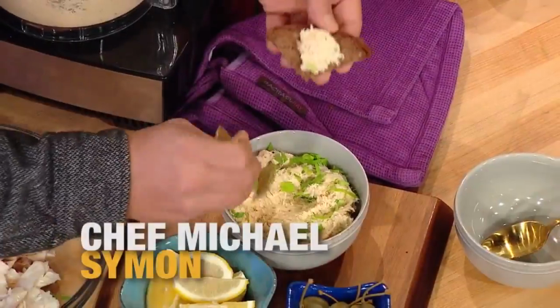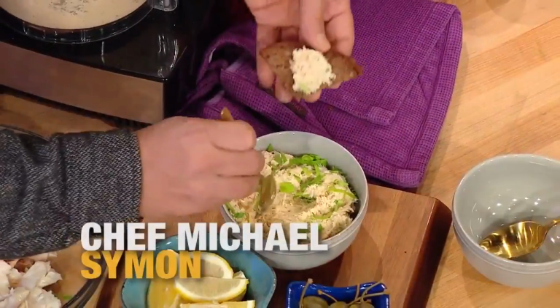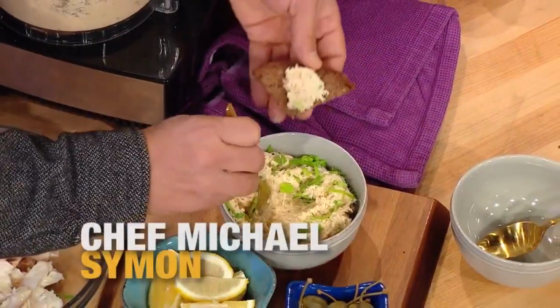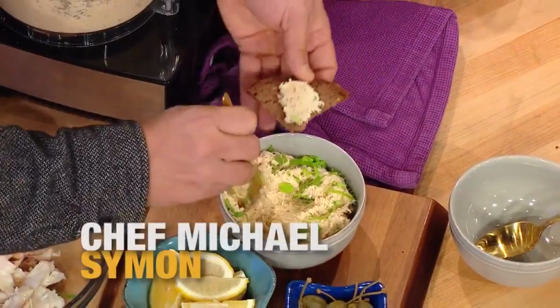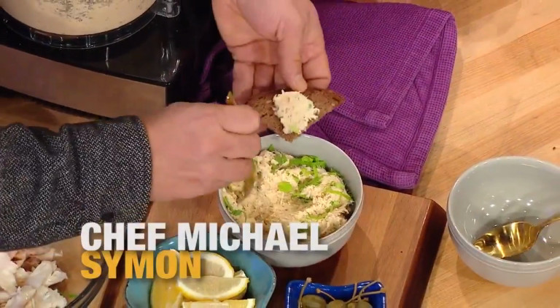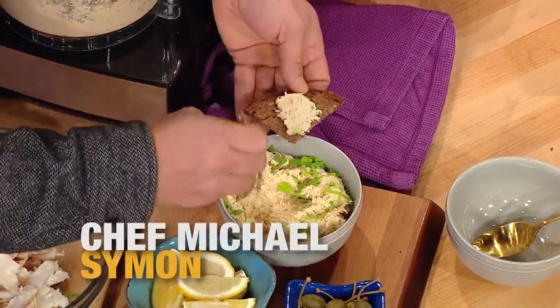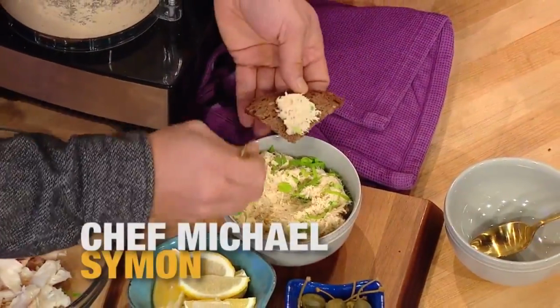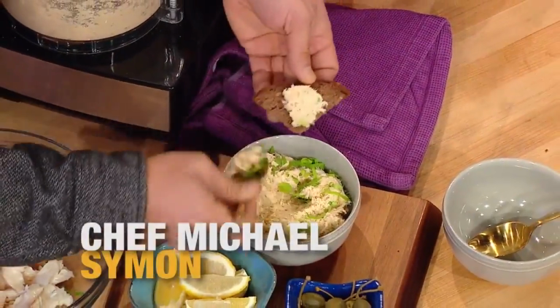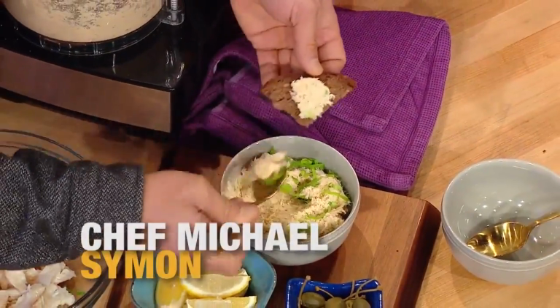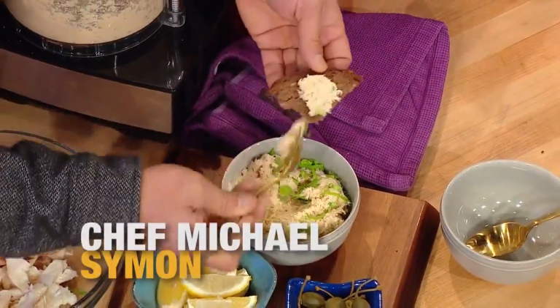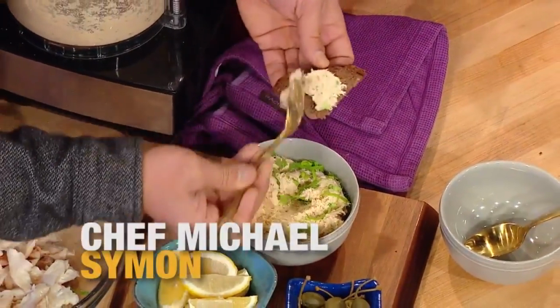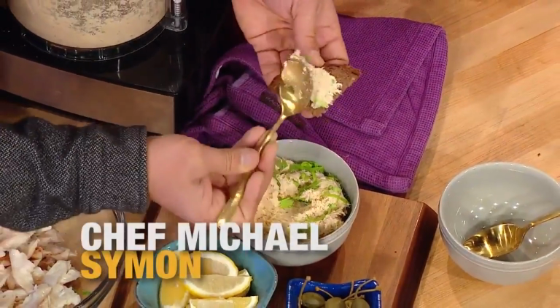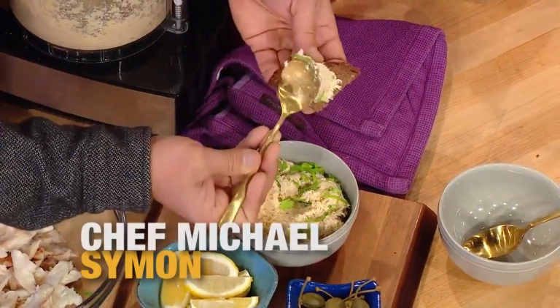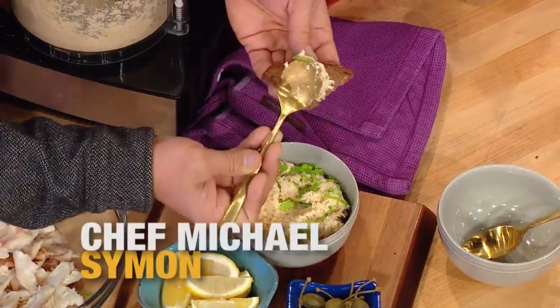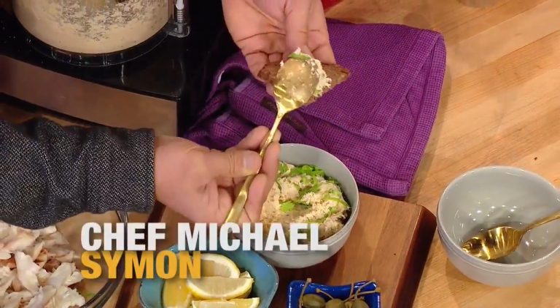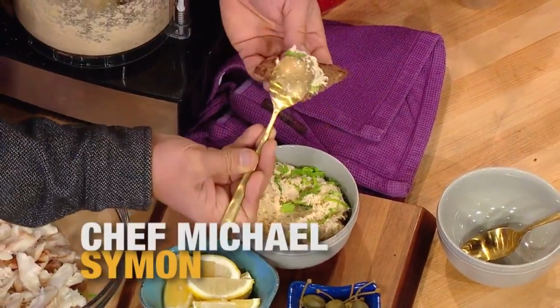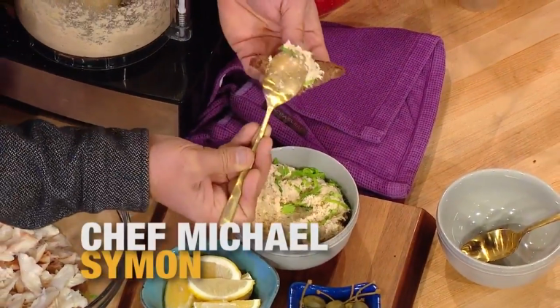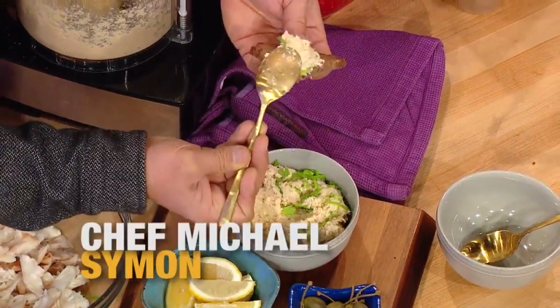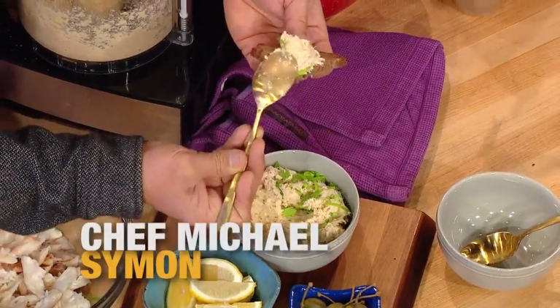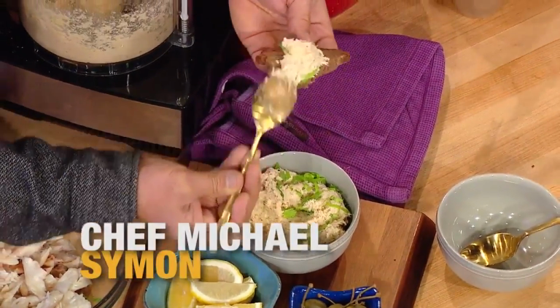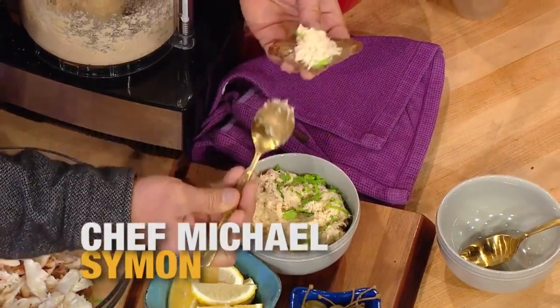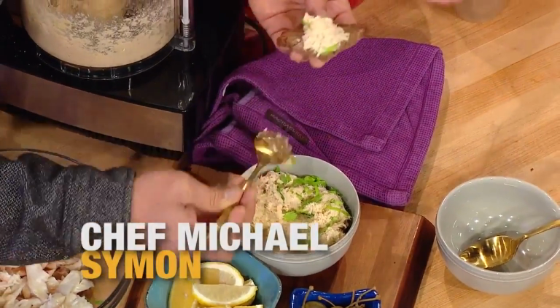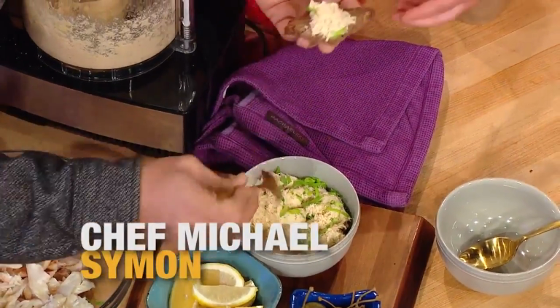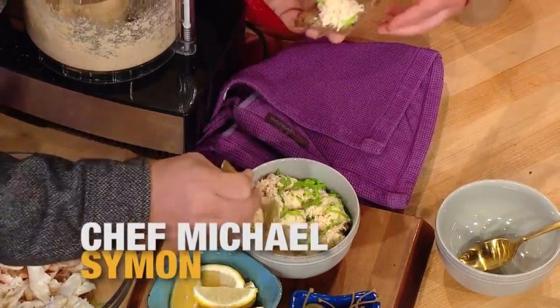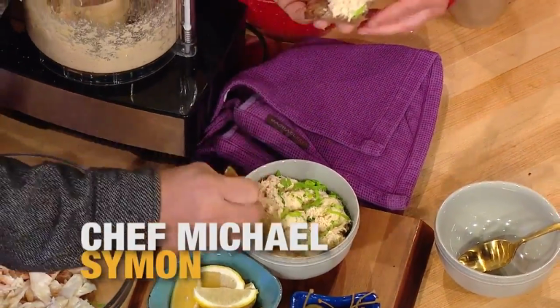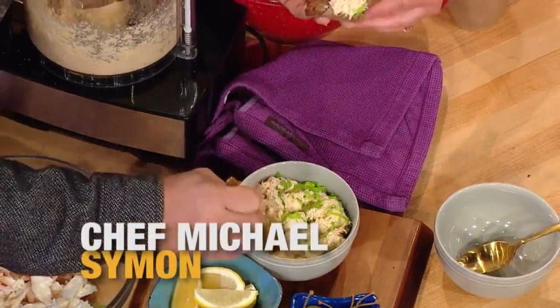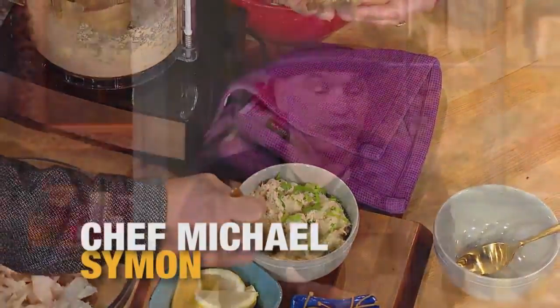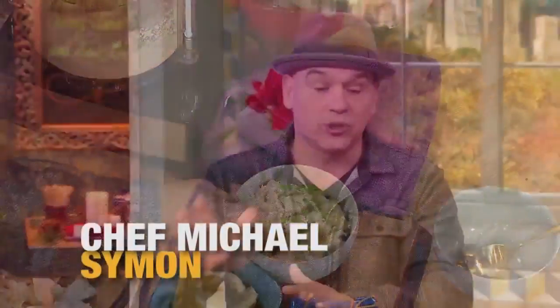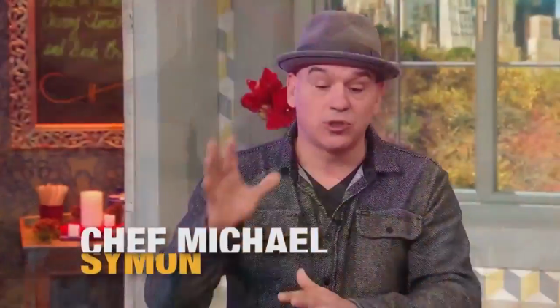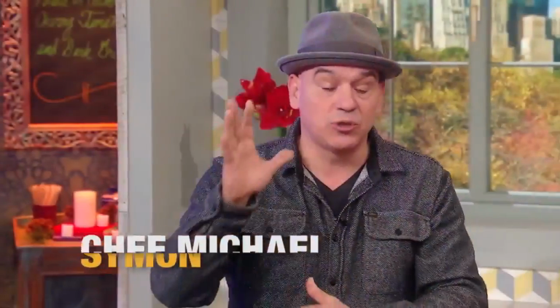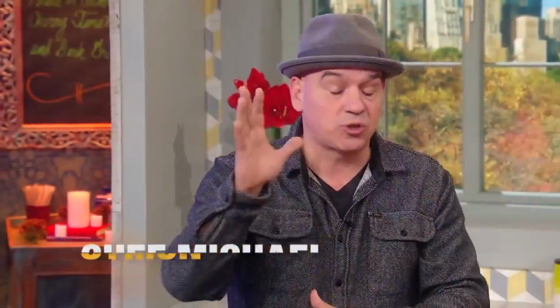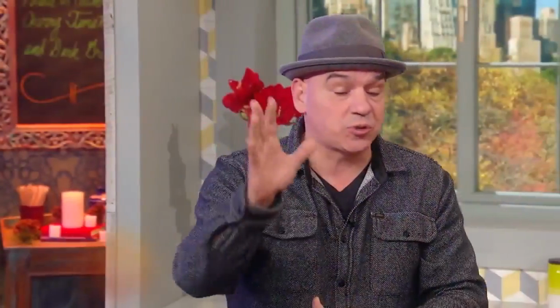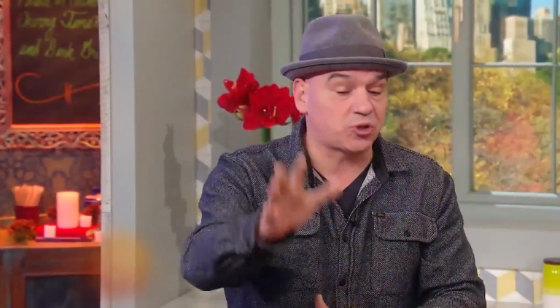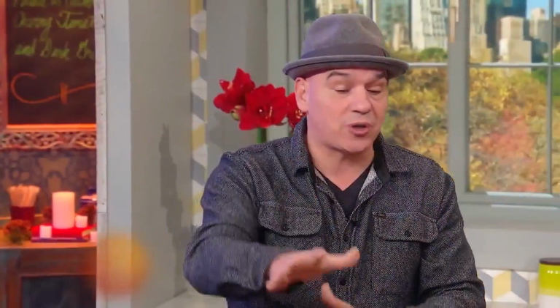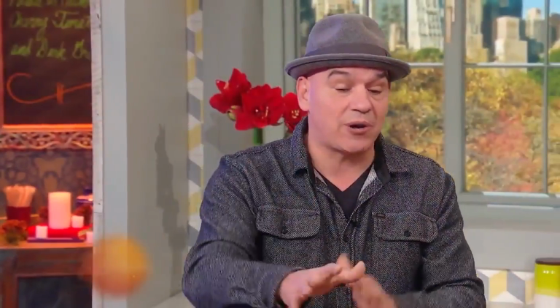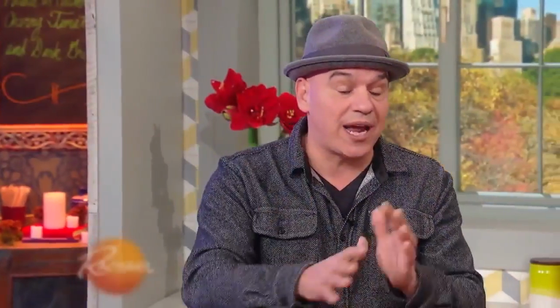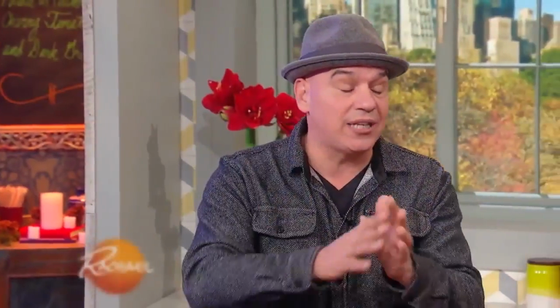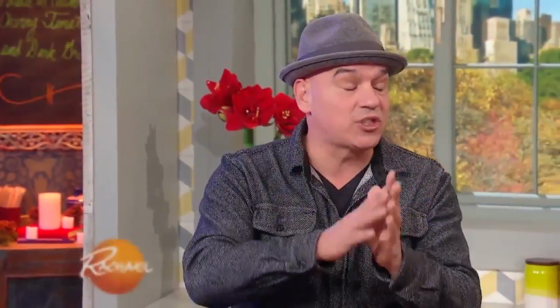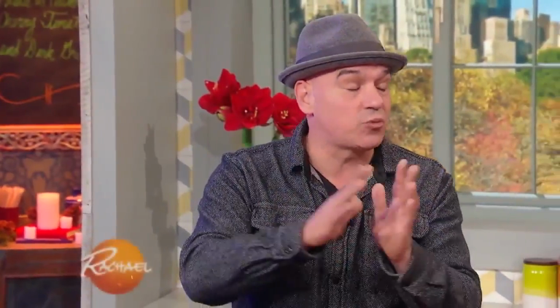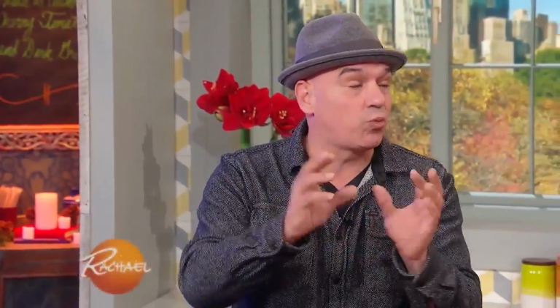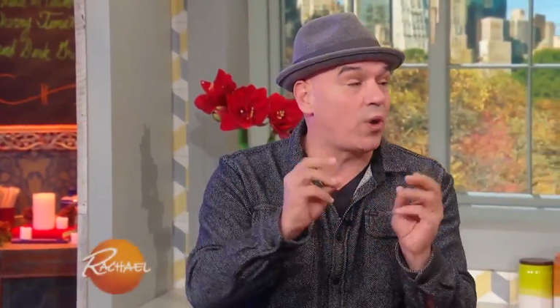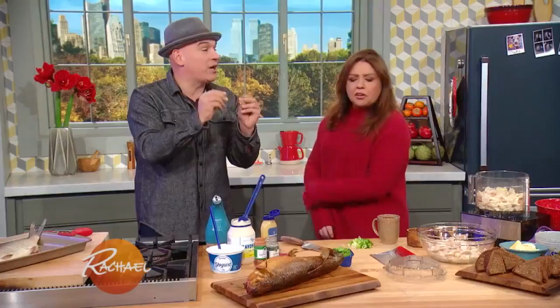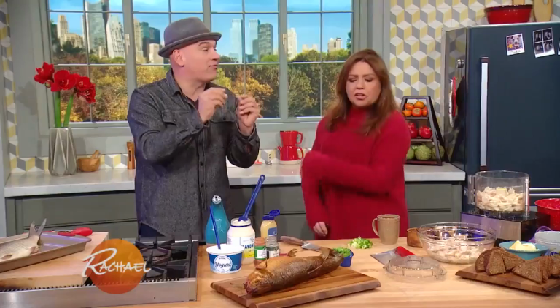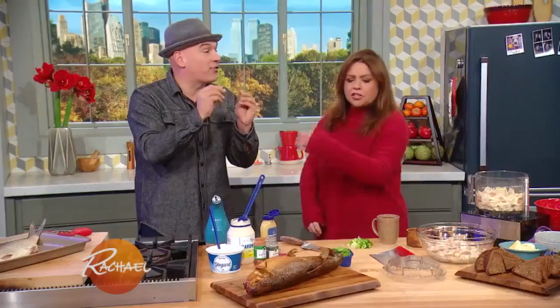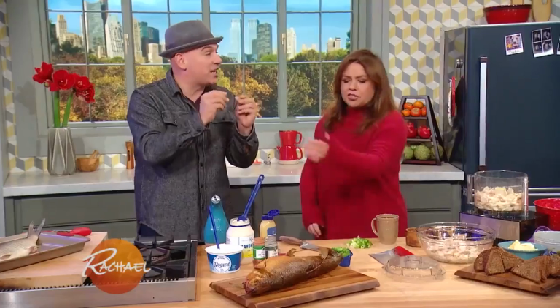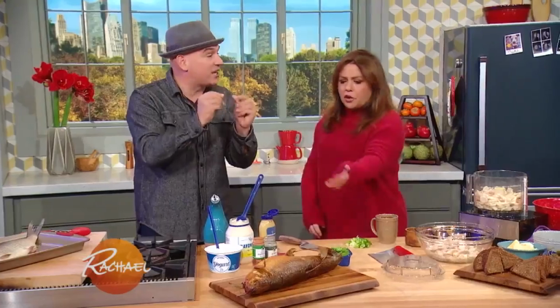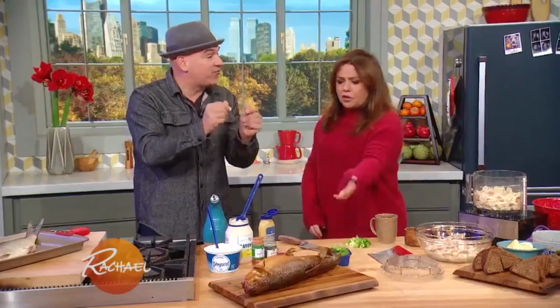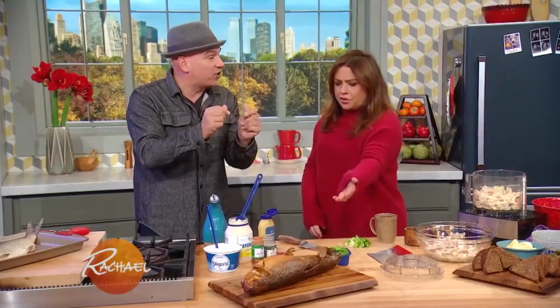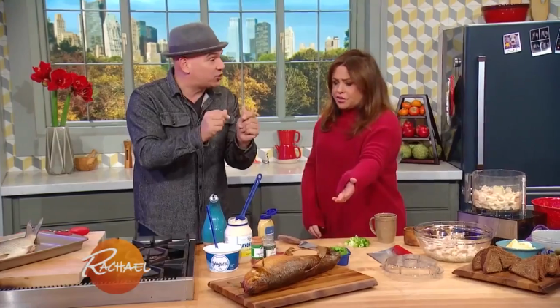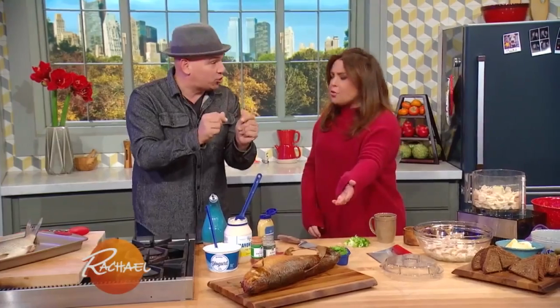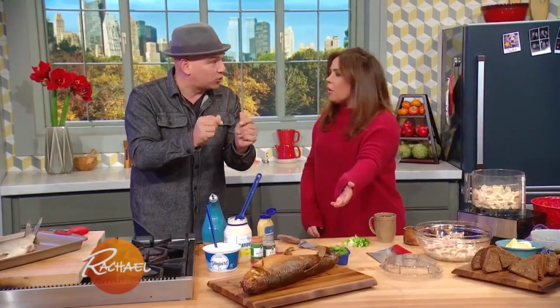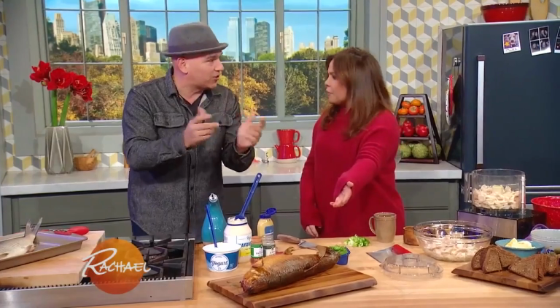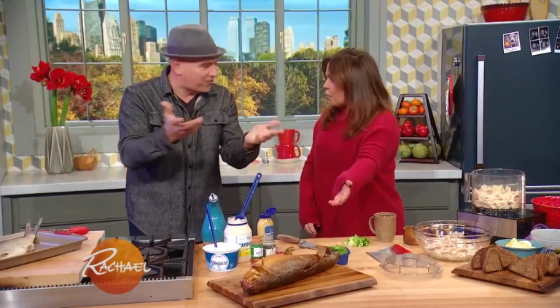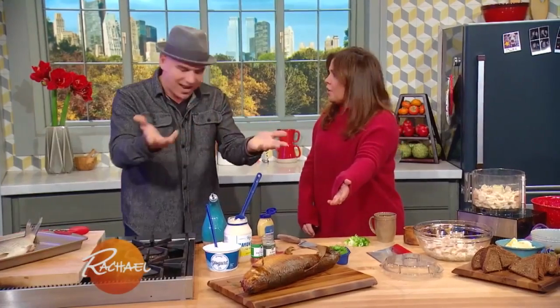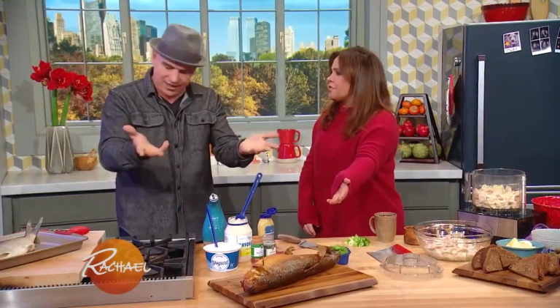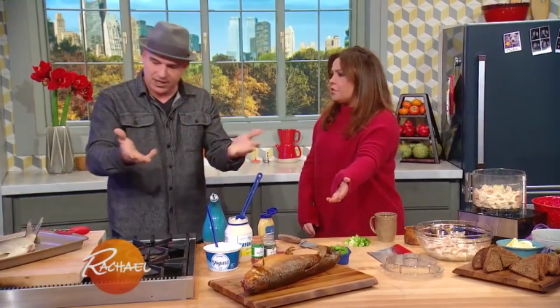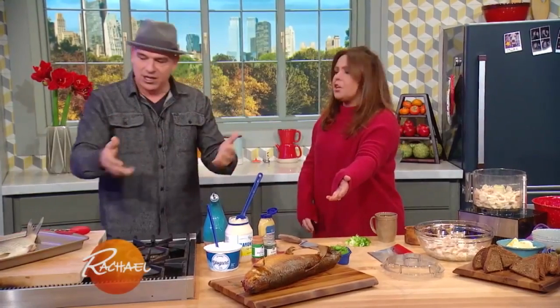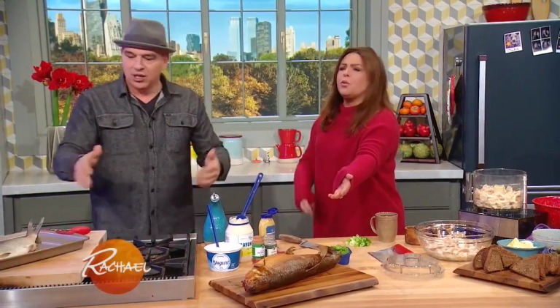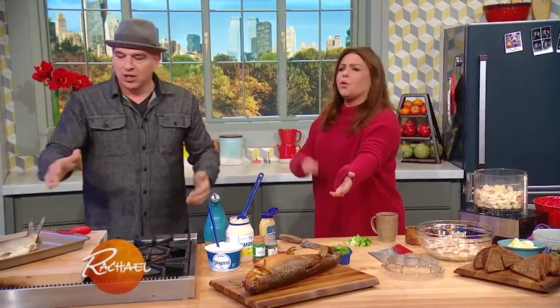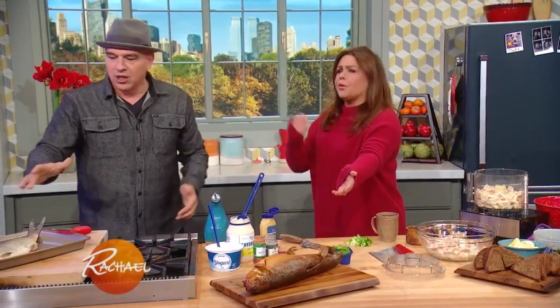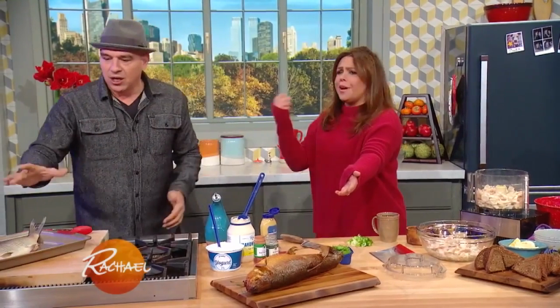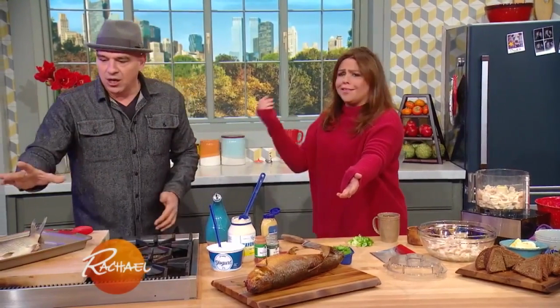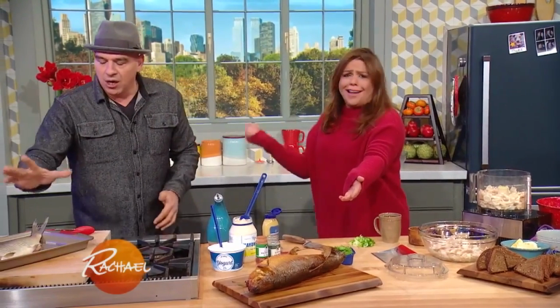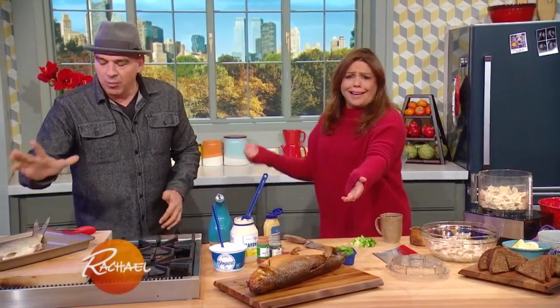Smoked white fish pate — or salad. You could do this with trout or any white flaky fish you could find. You could just go to the store, of course, or you can order it online.